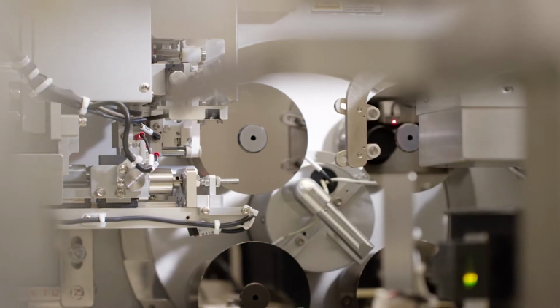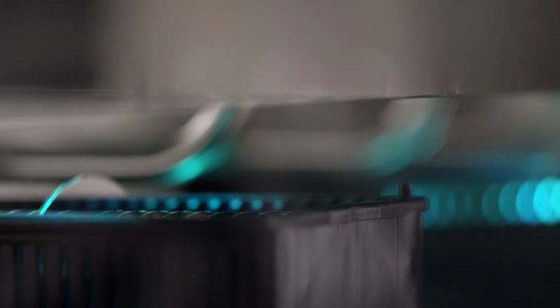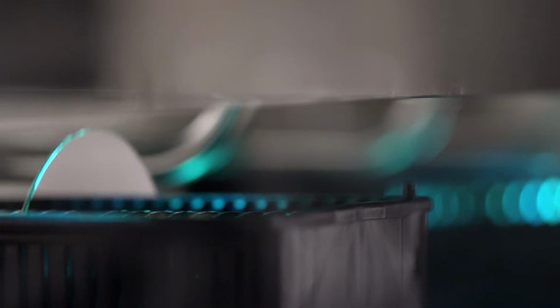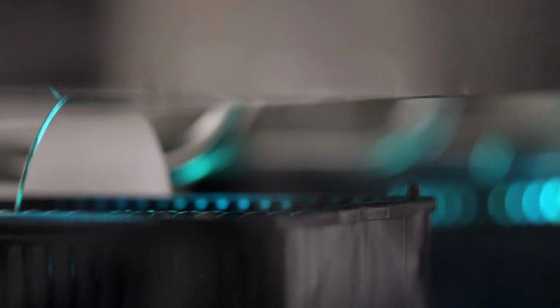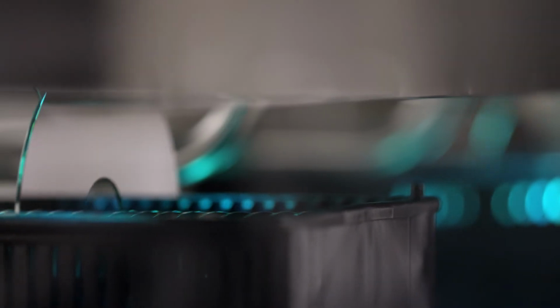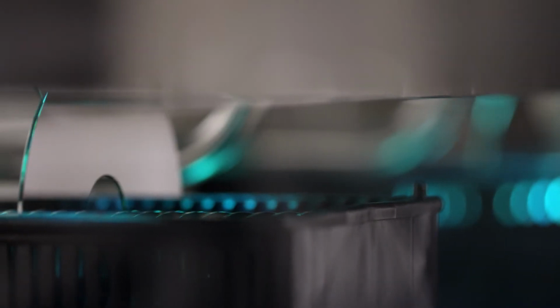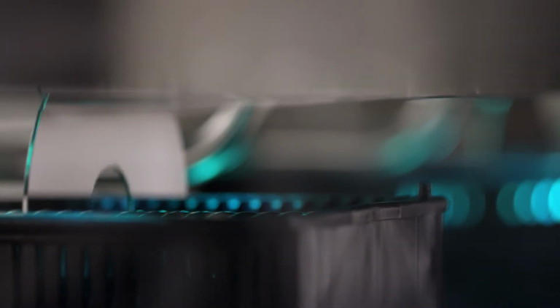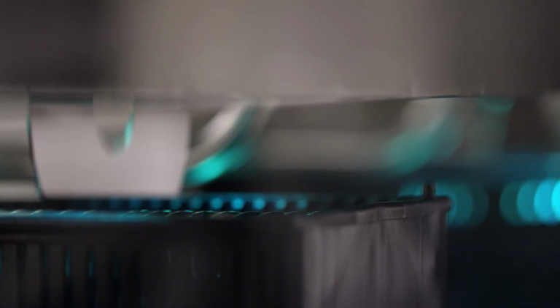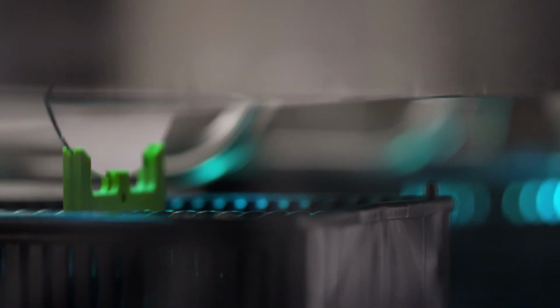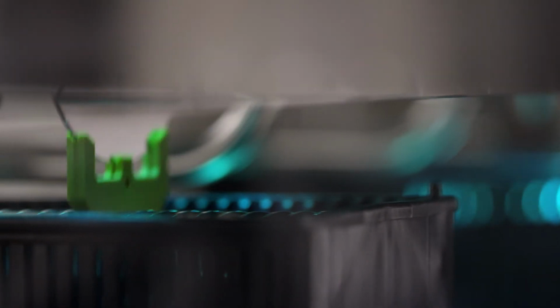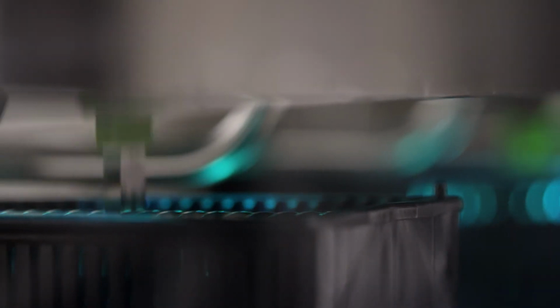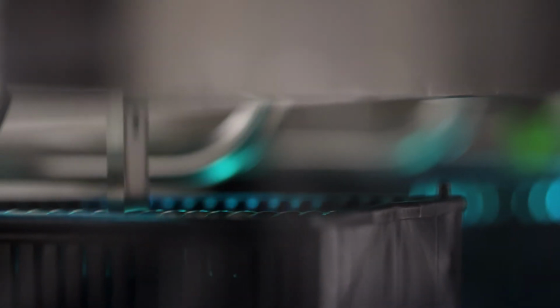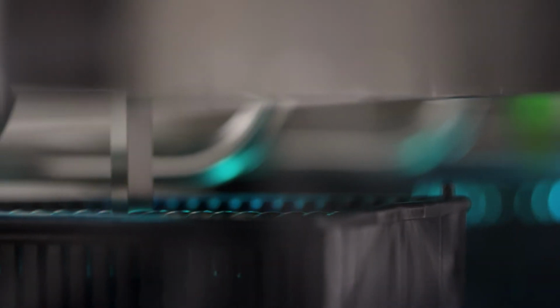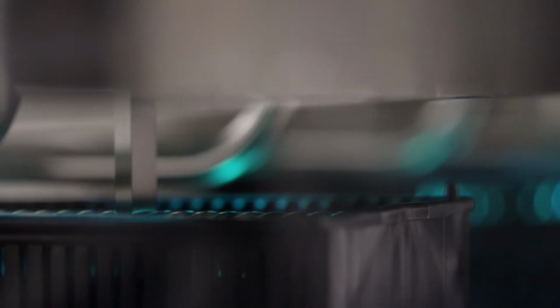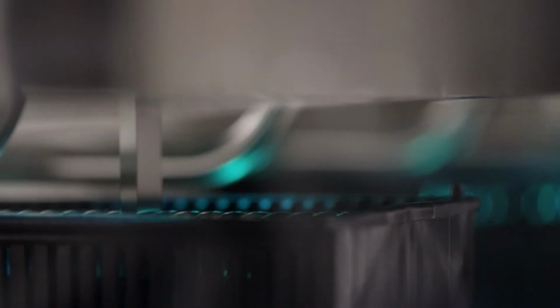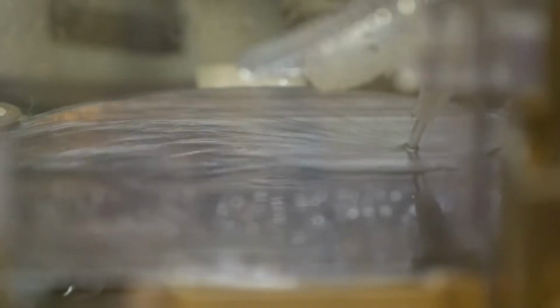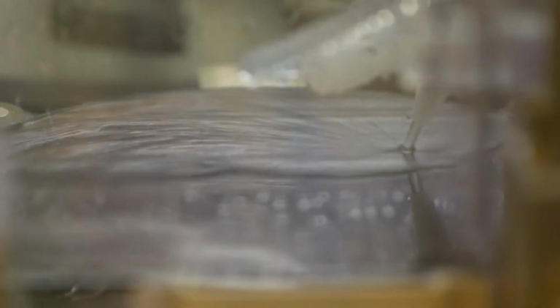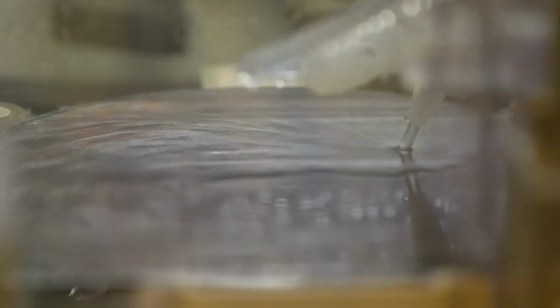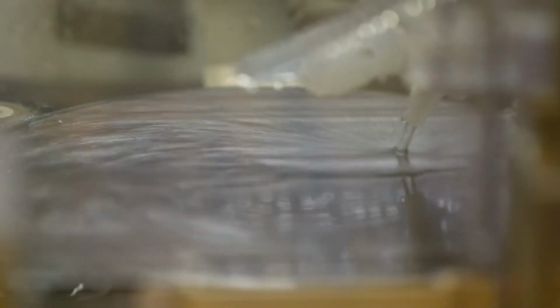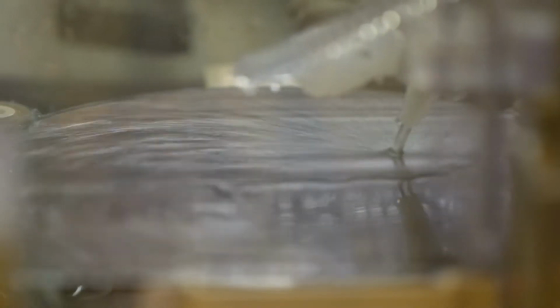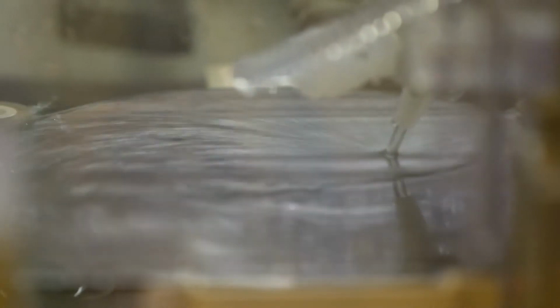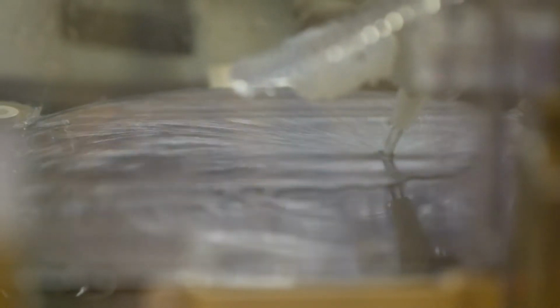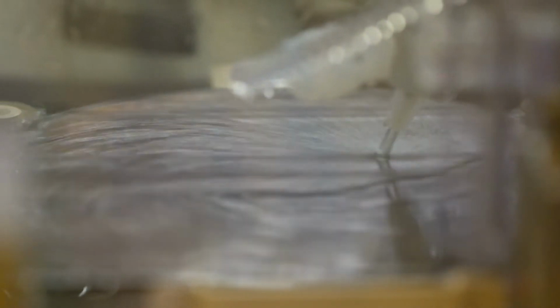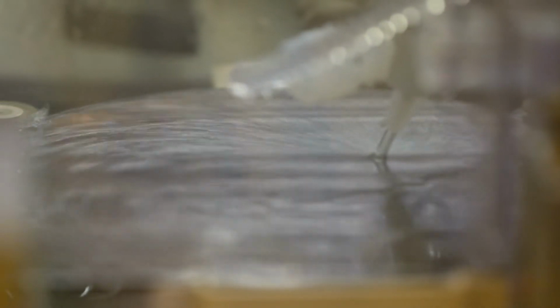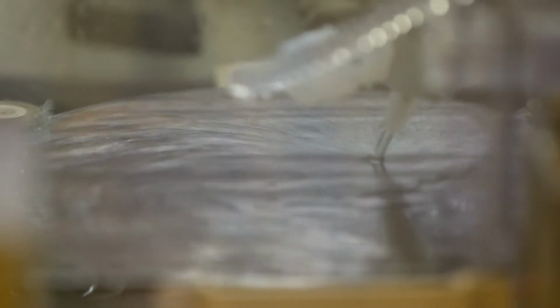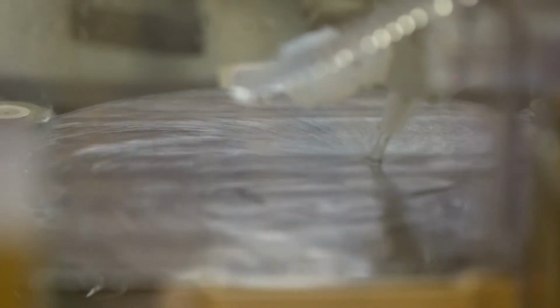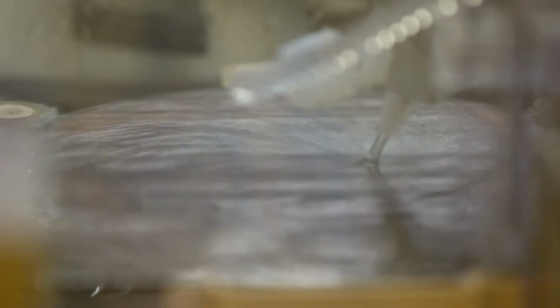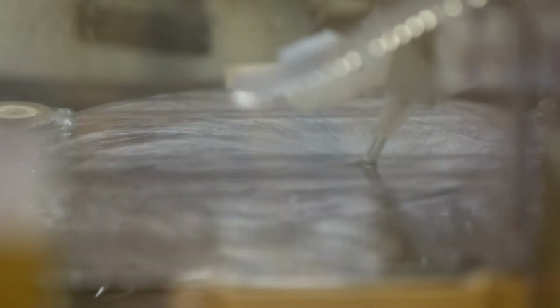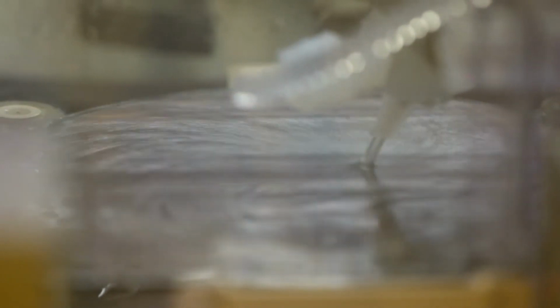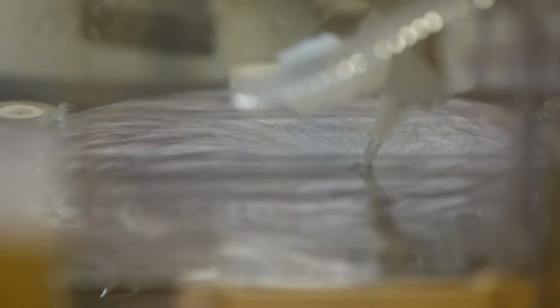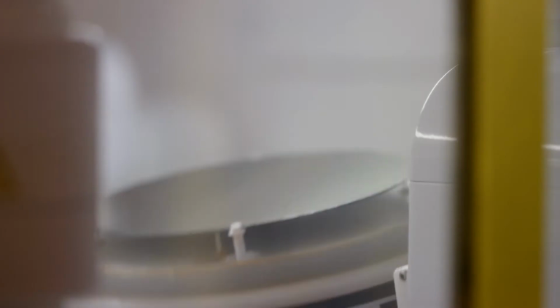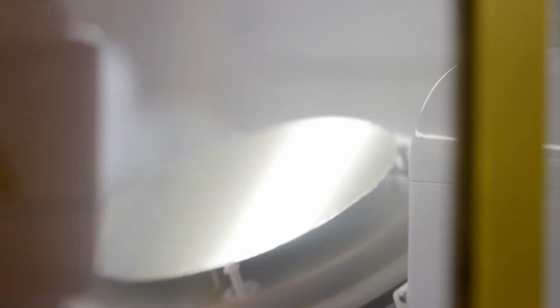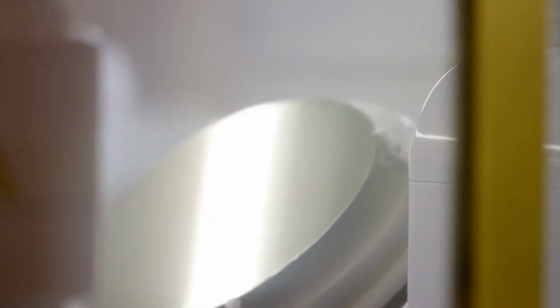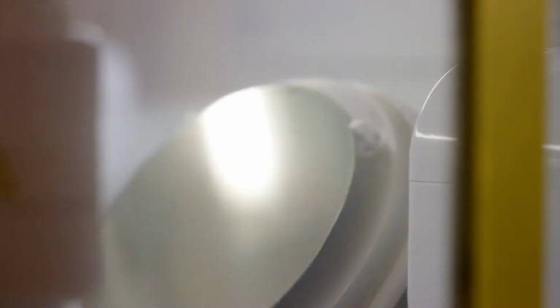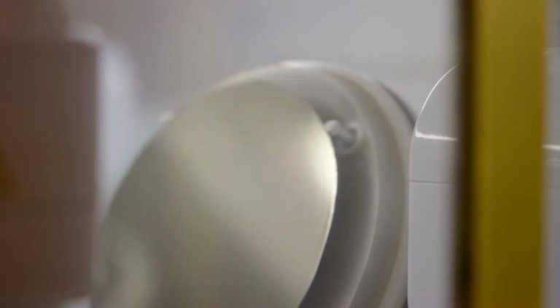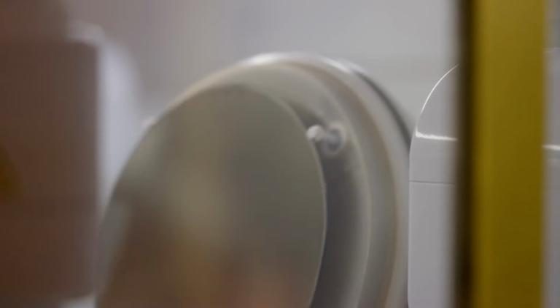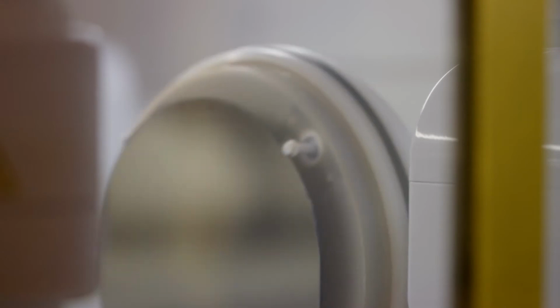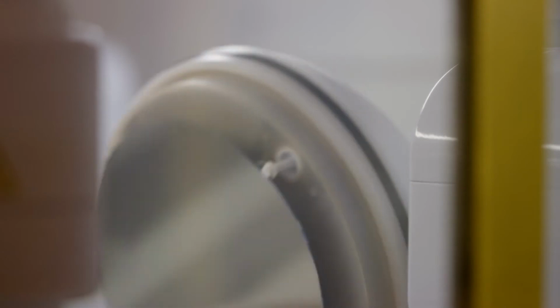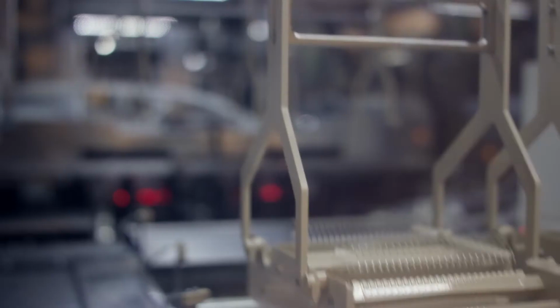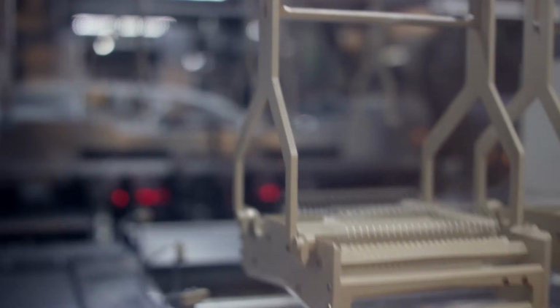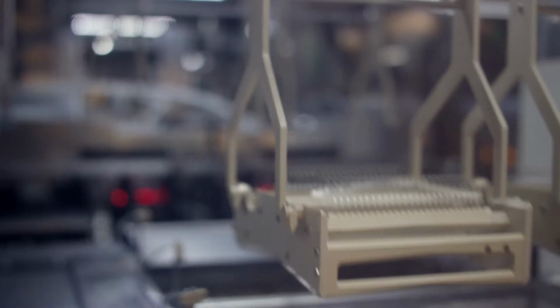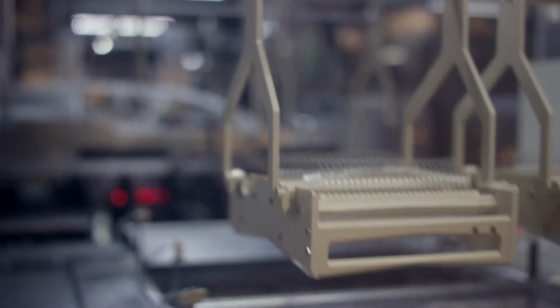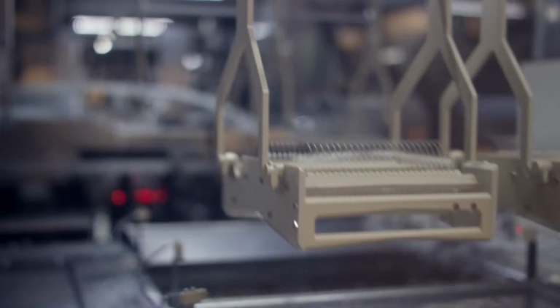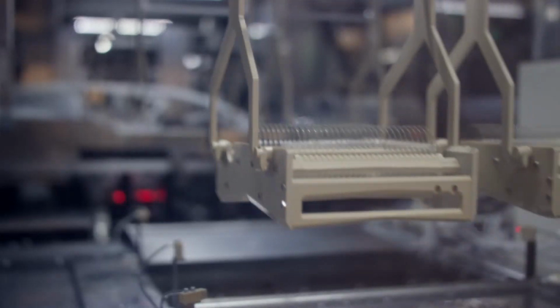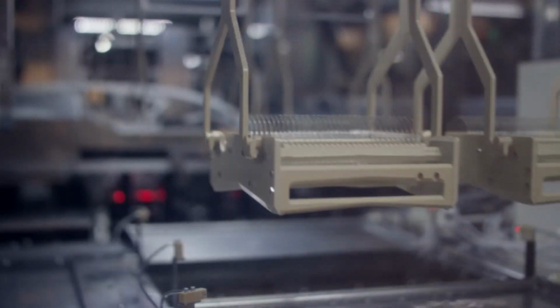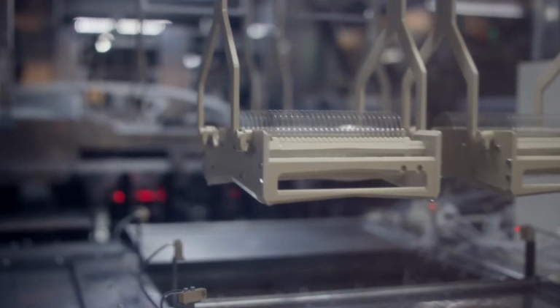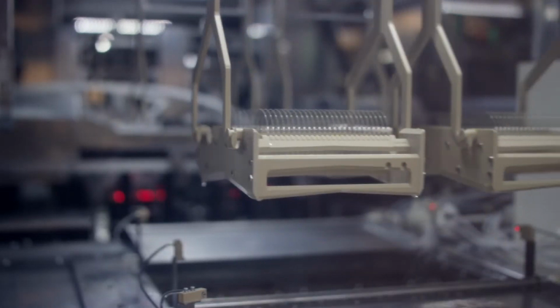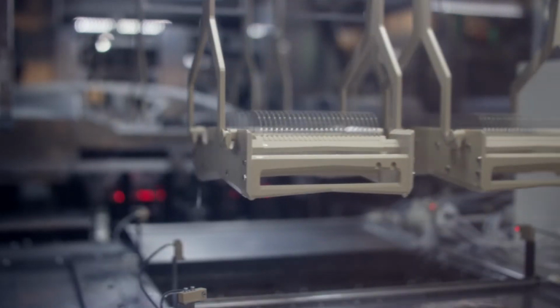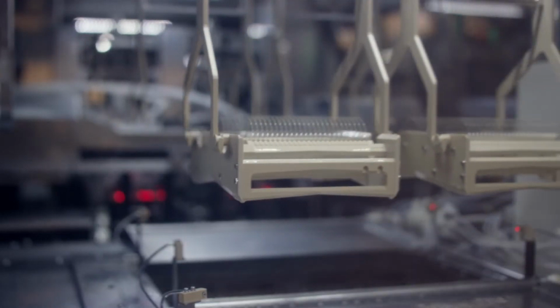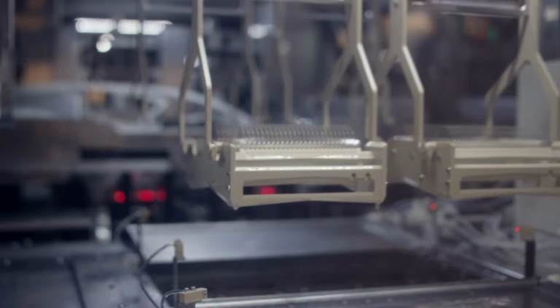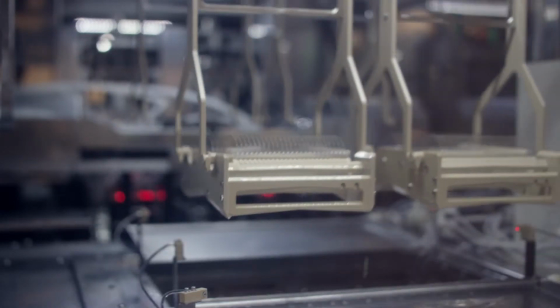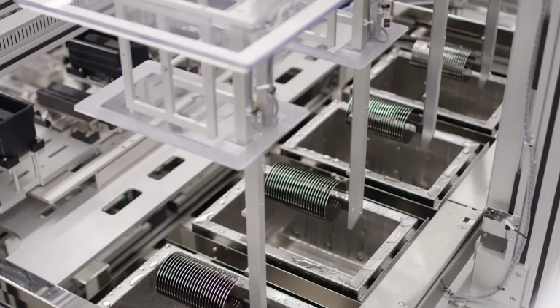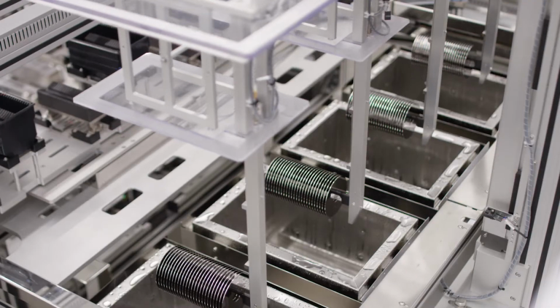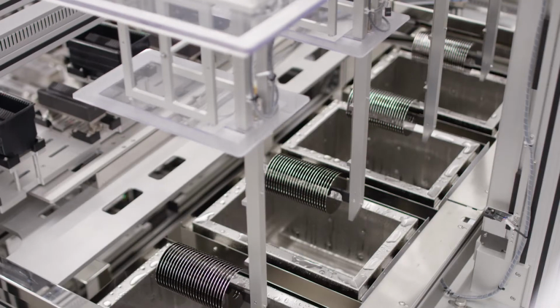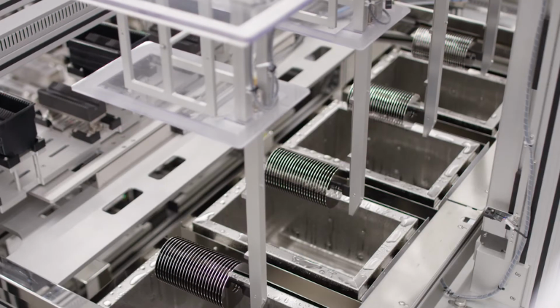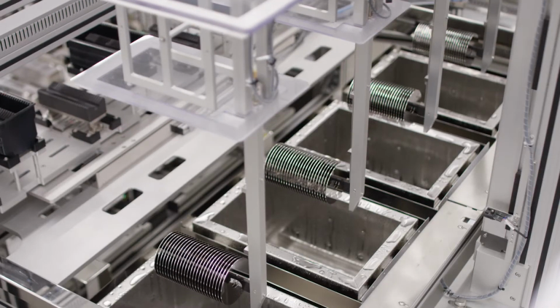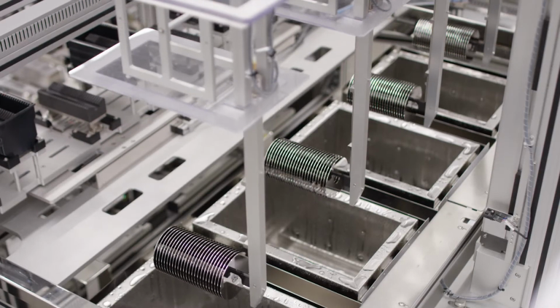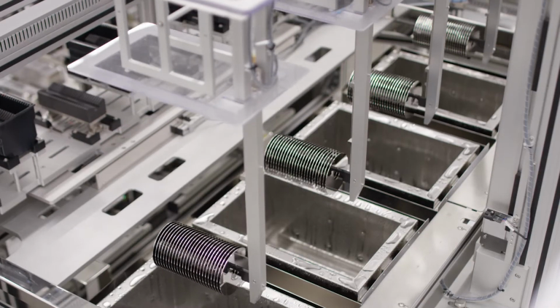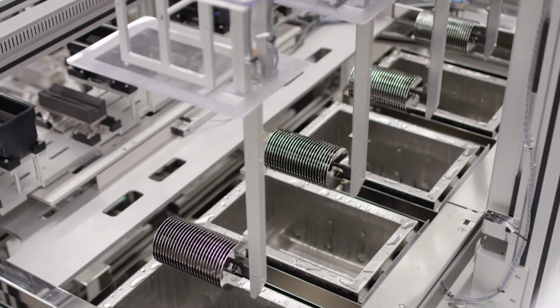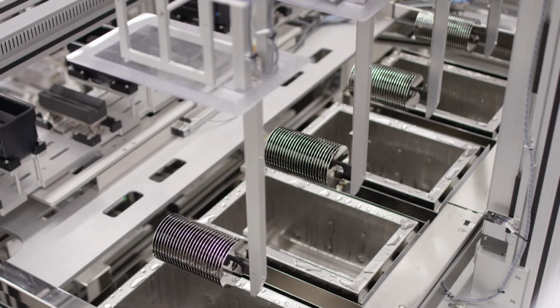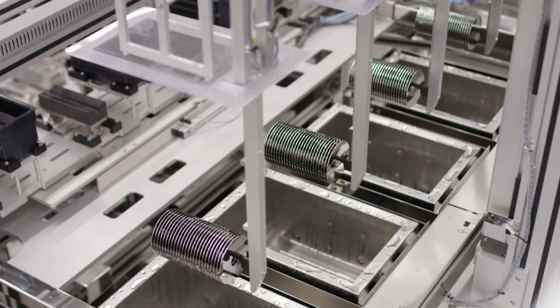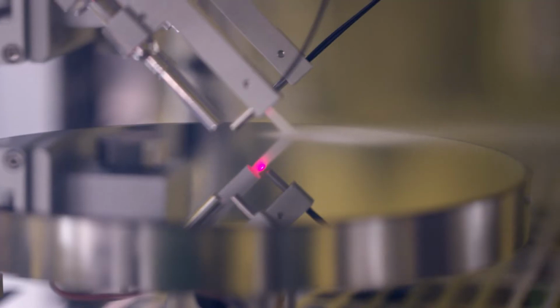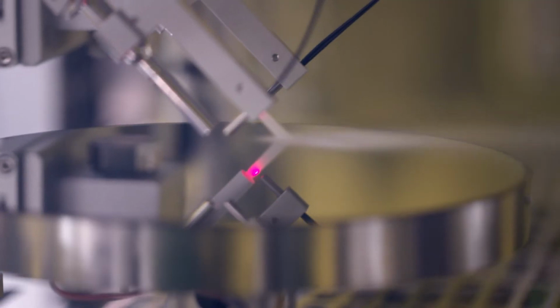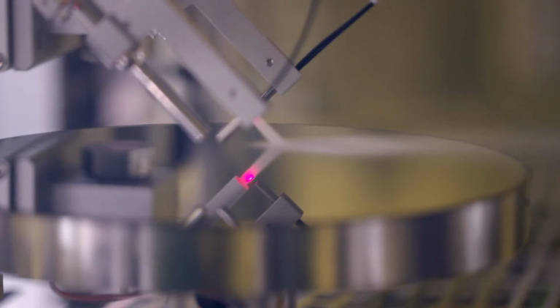which is extremely precise. We also clean components to levels that are far beyond any operating room where you would get surgery.